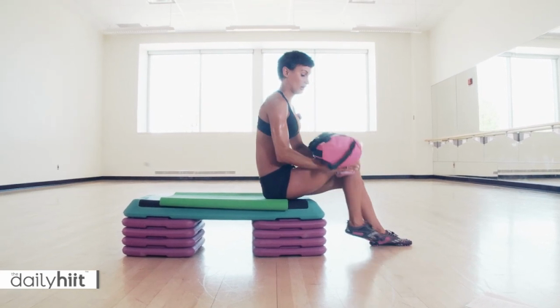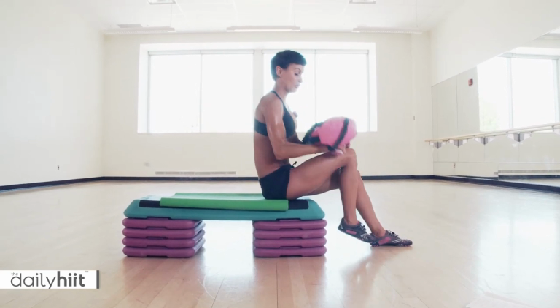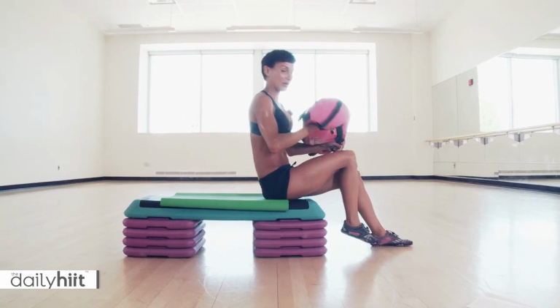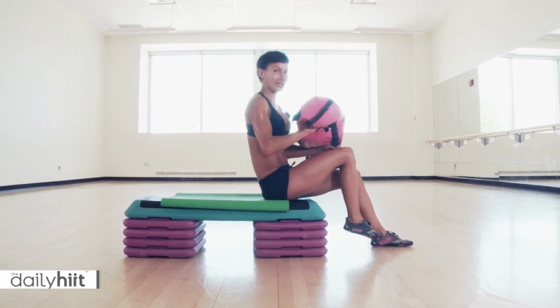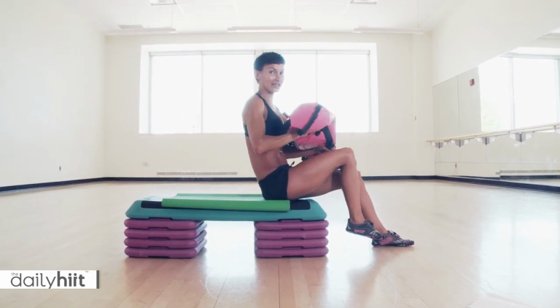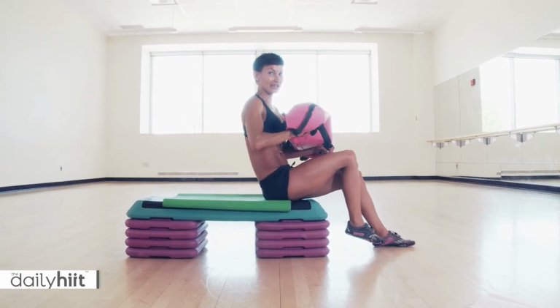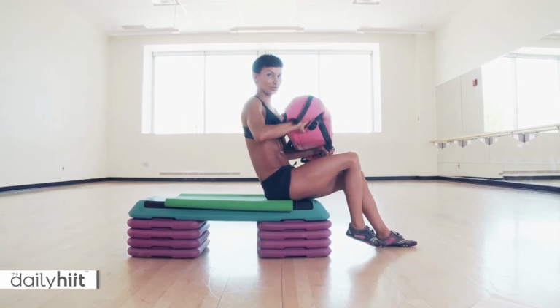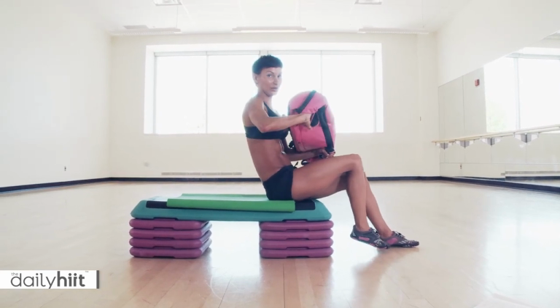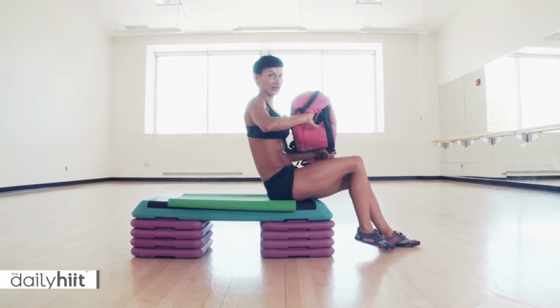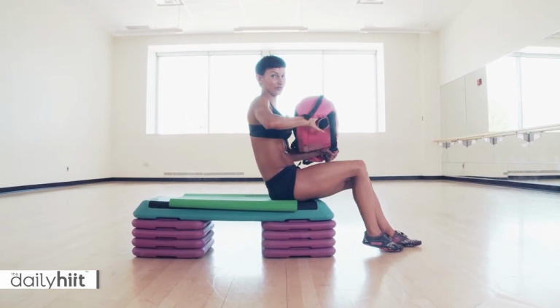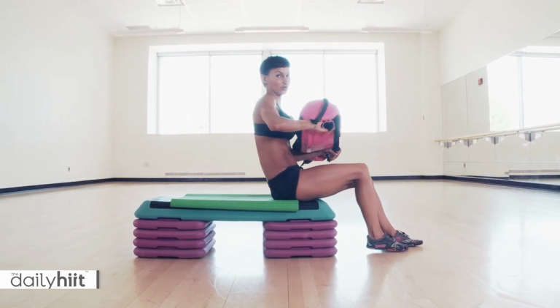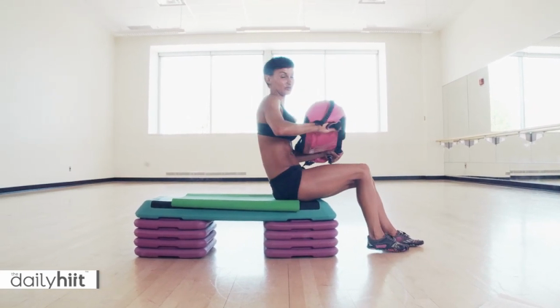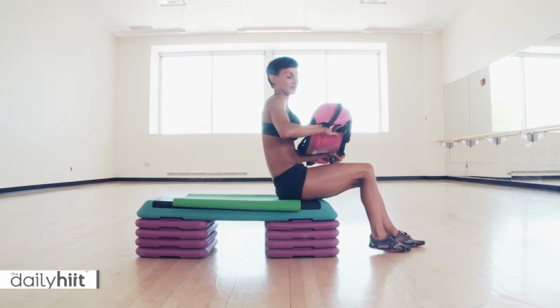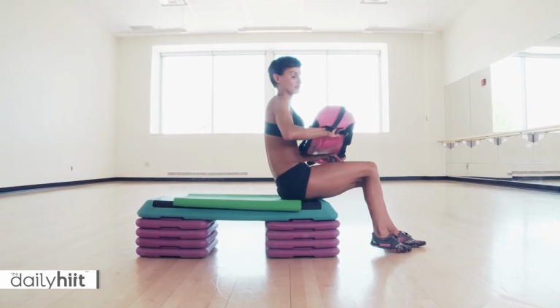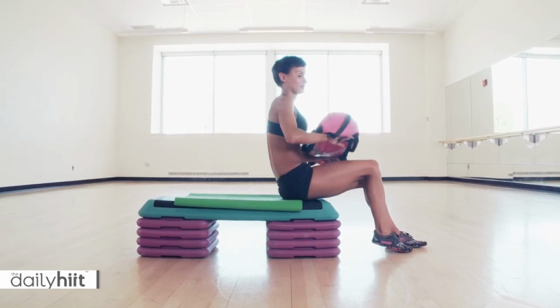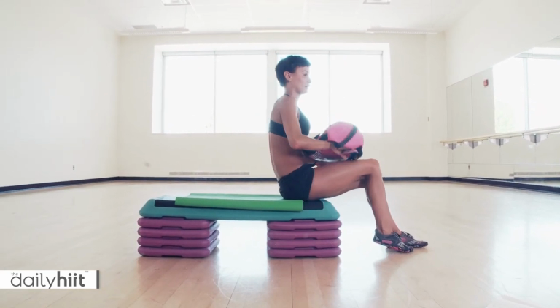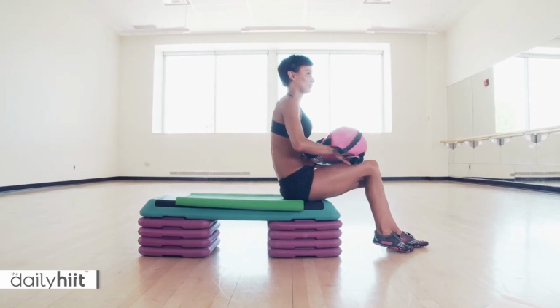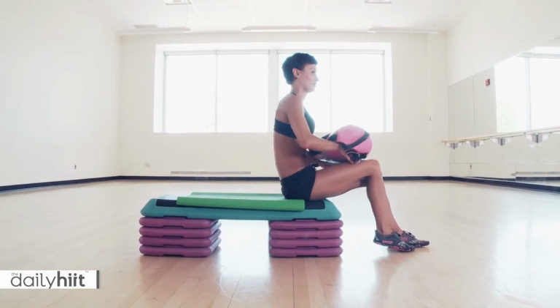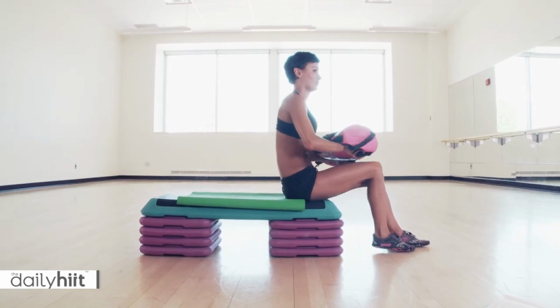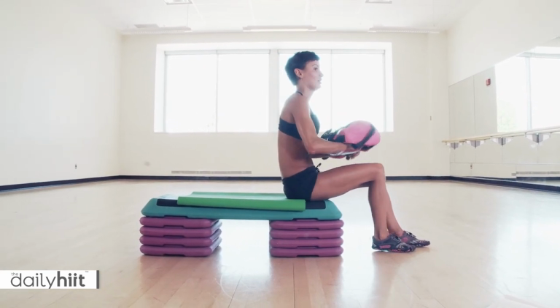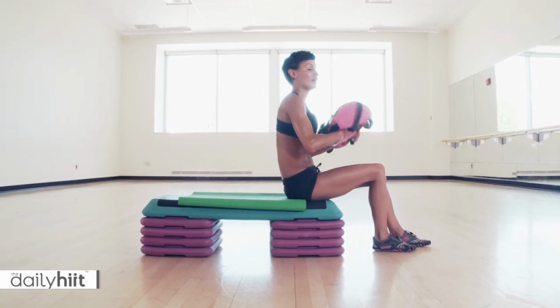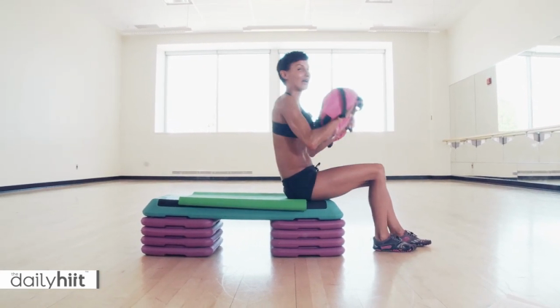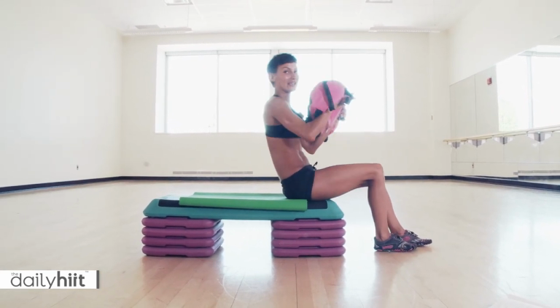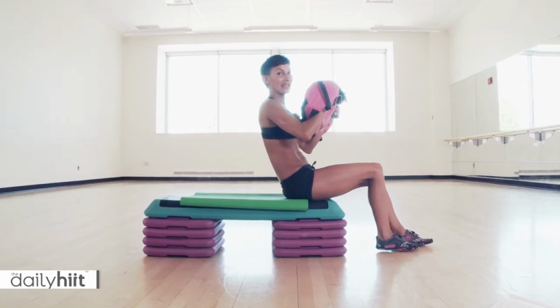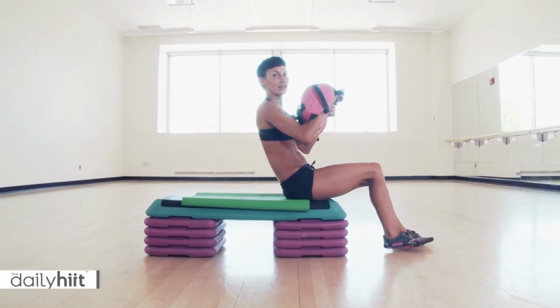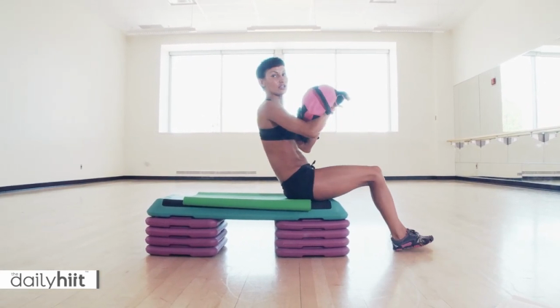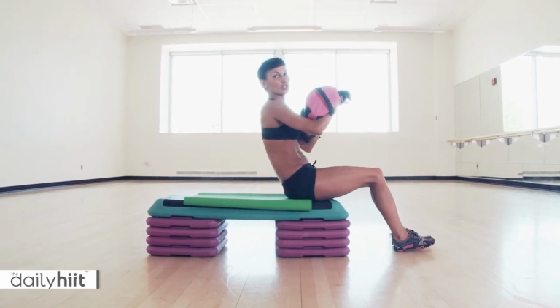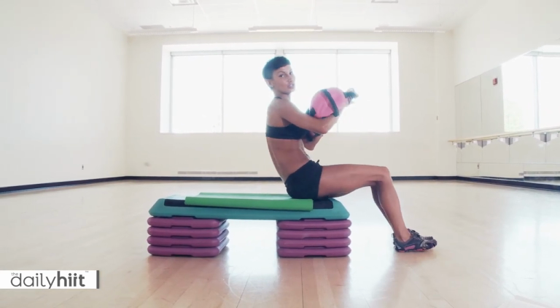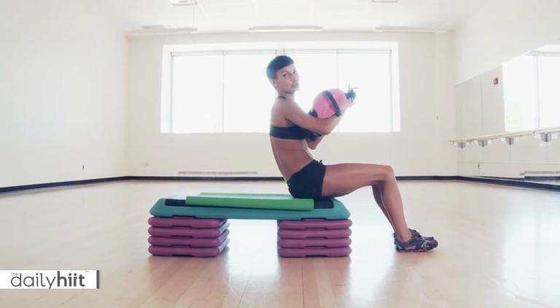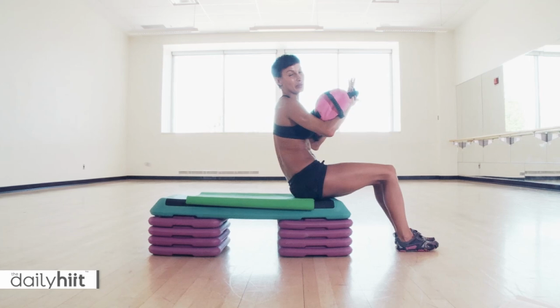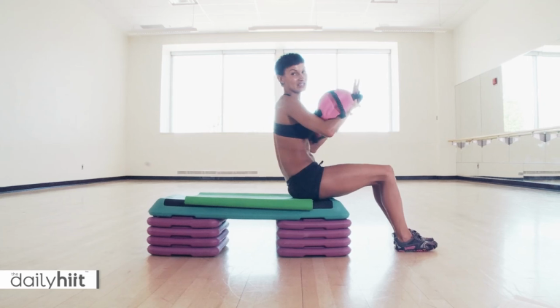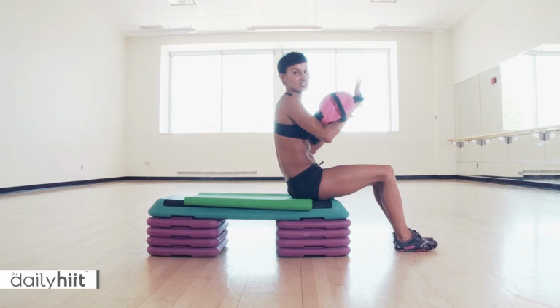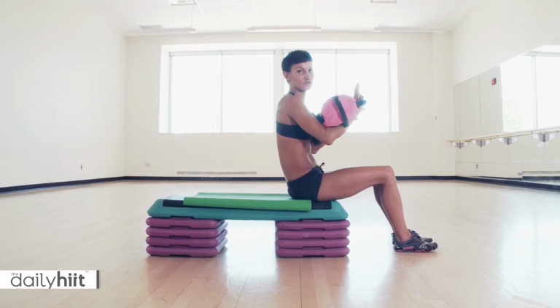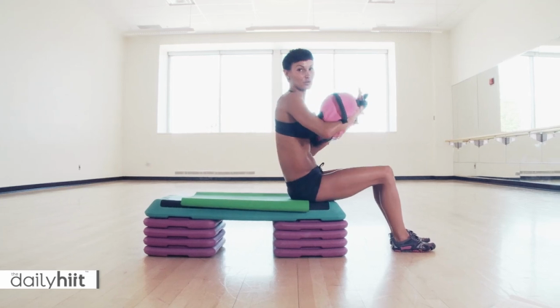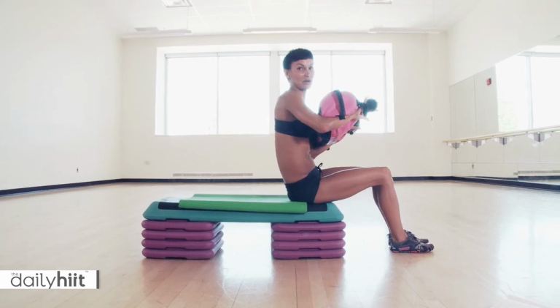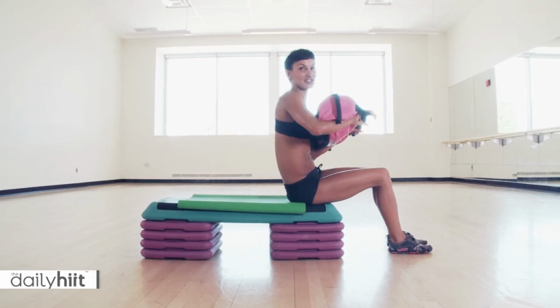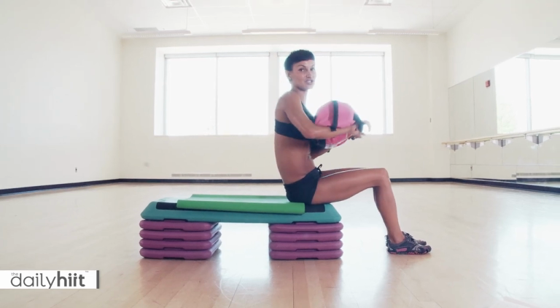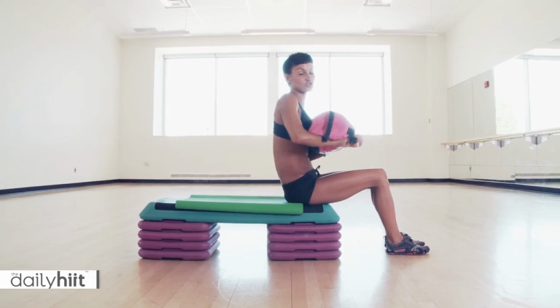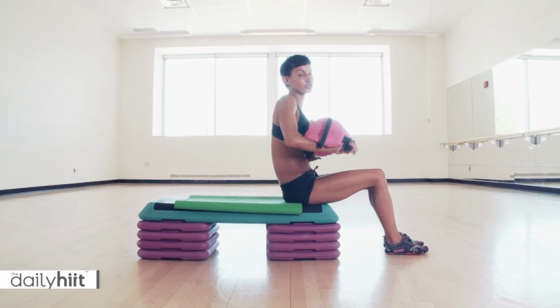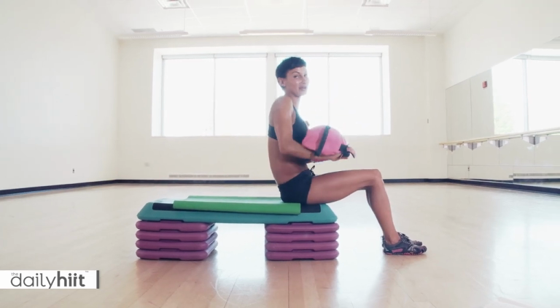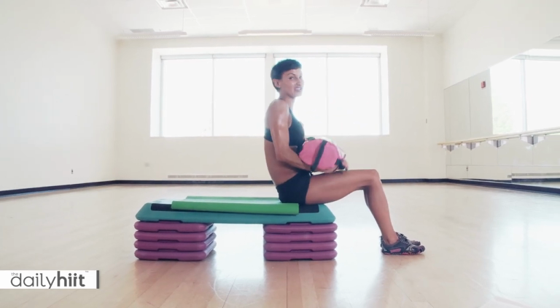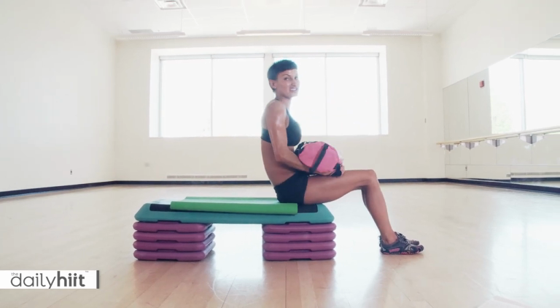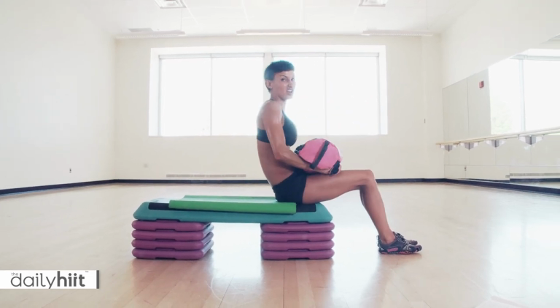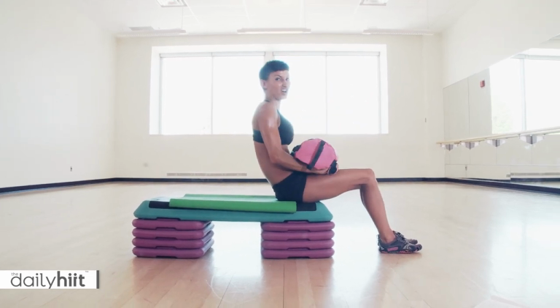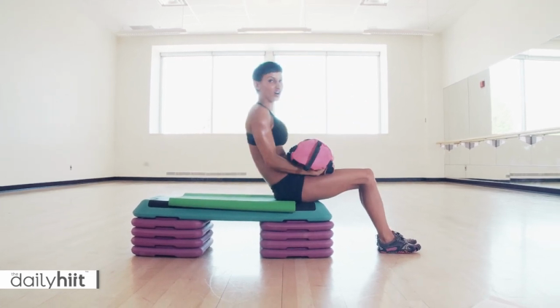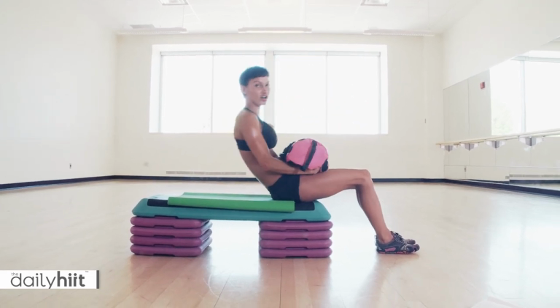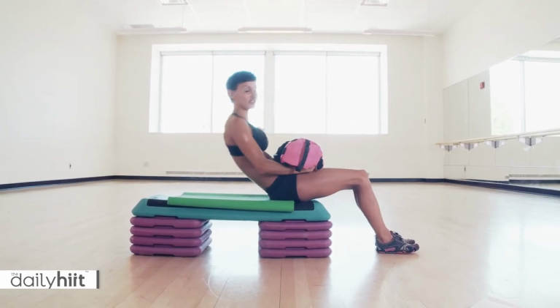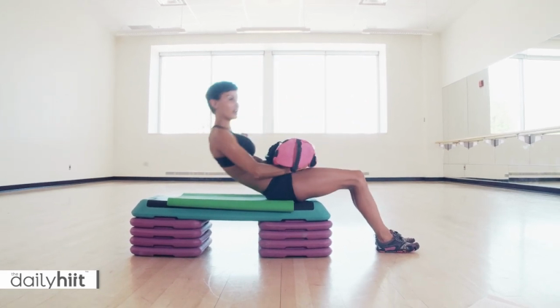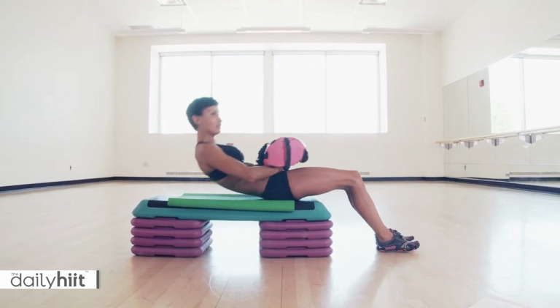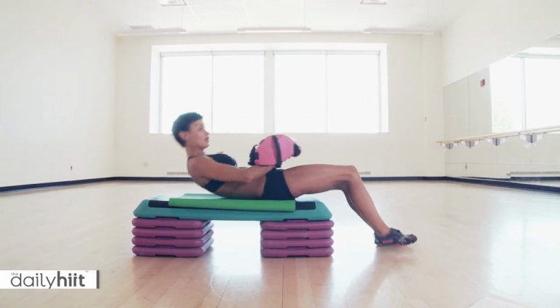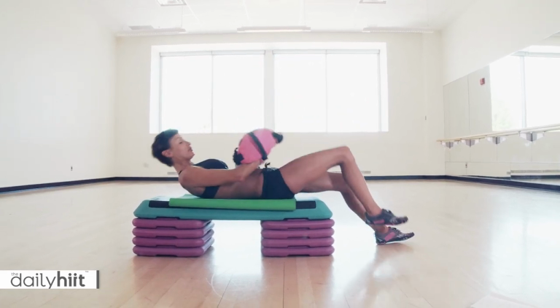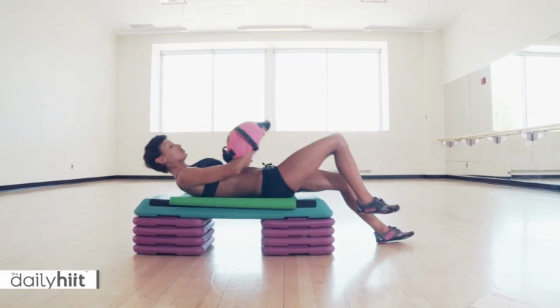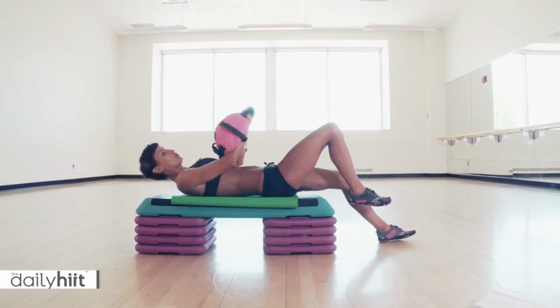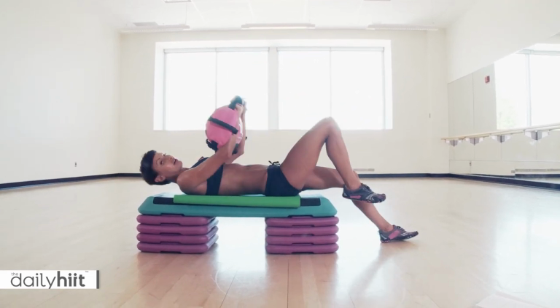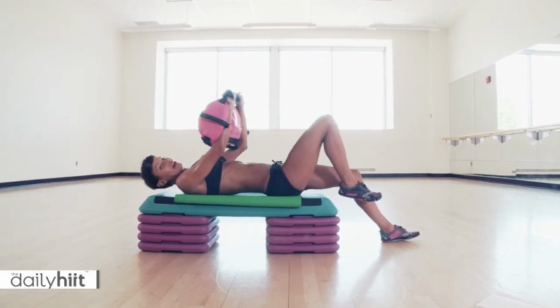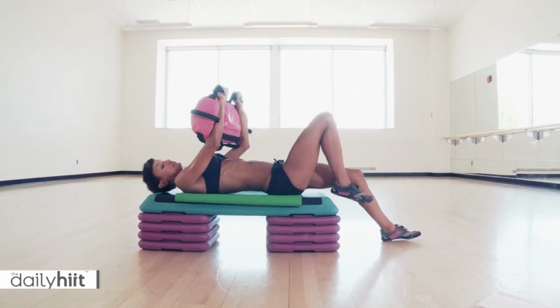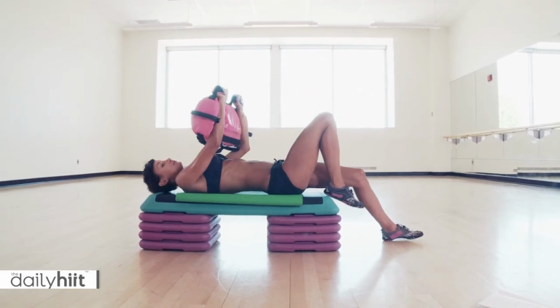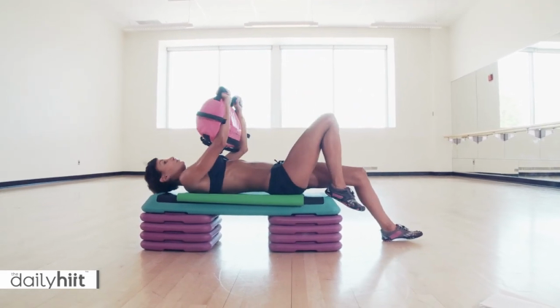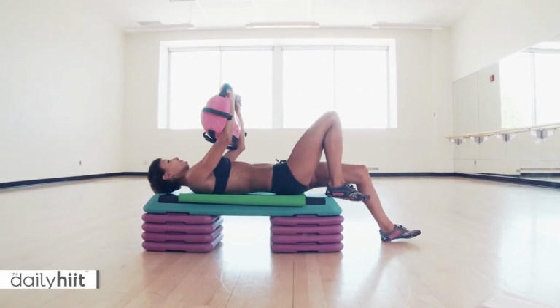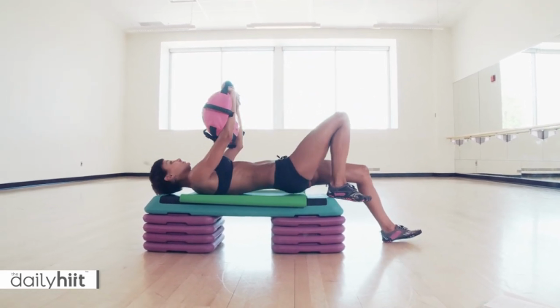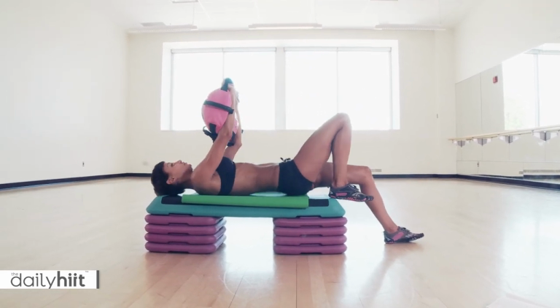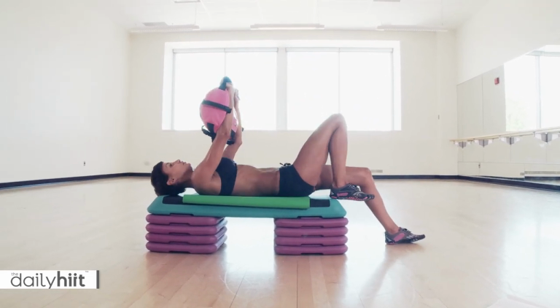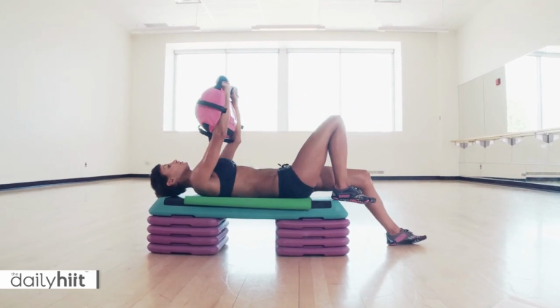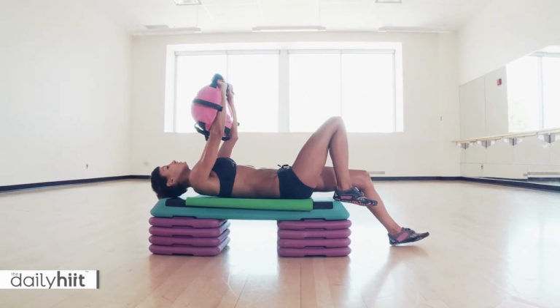We're going to get some weight involved. Again, use a bench if you wish — it'll just make this a lot harder because you won't have the floor for support.